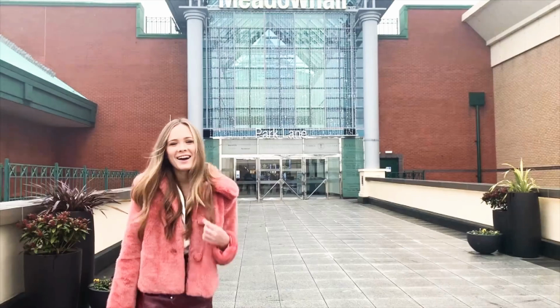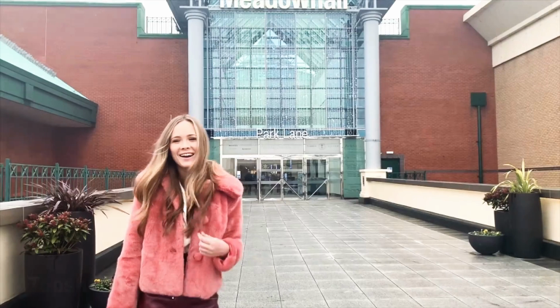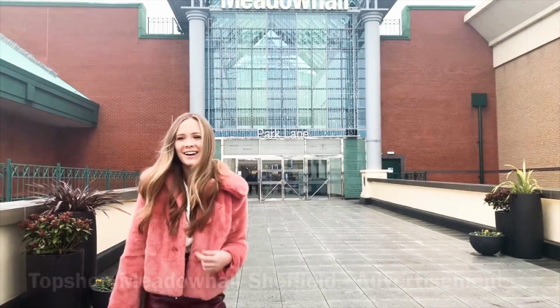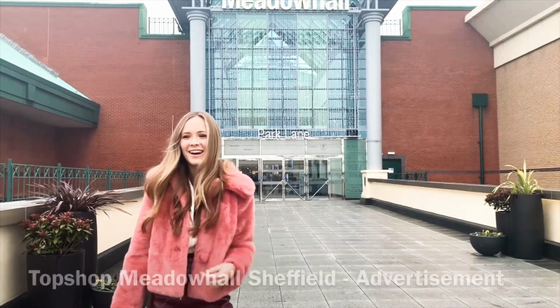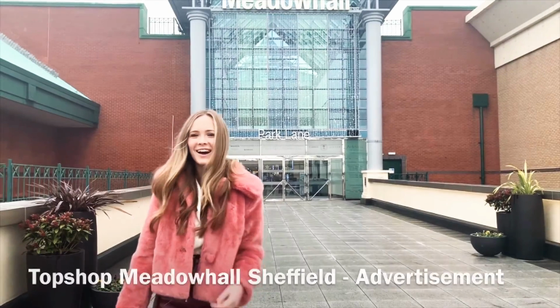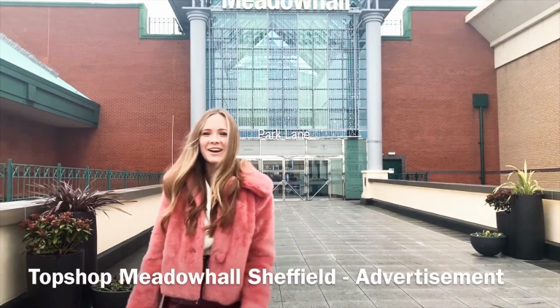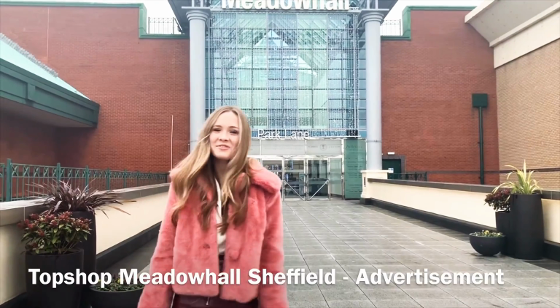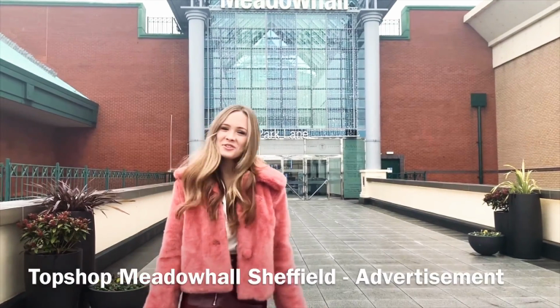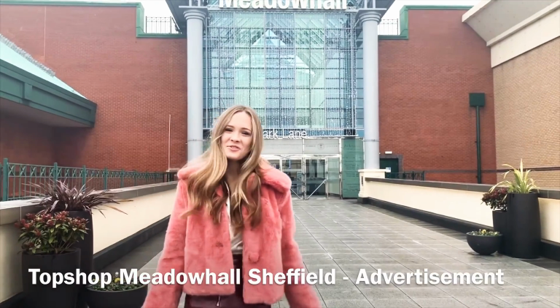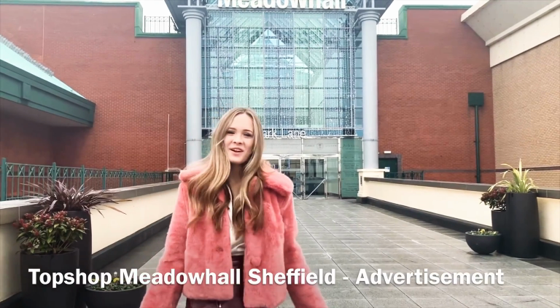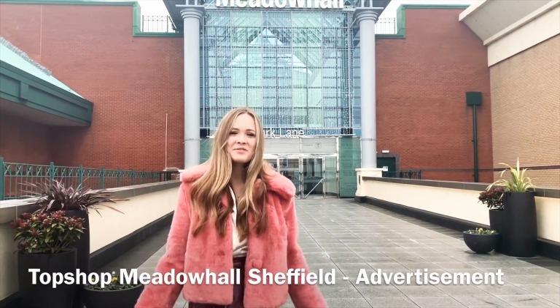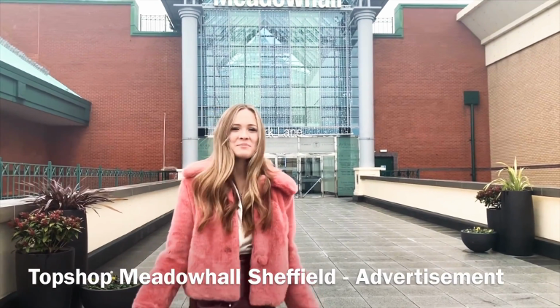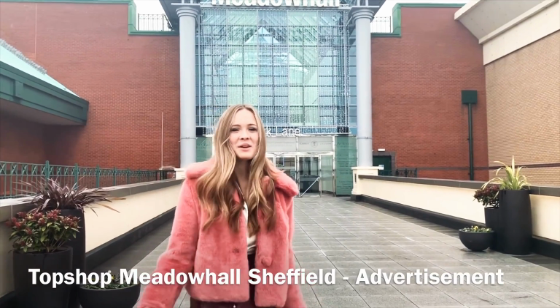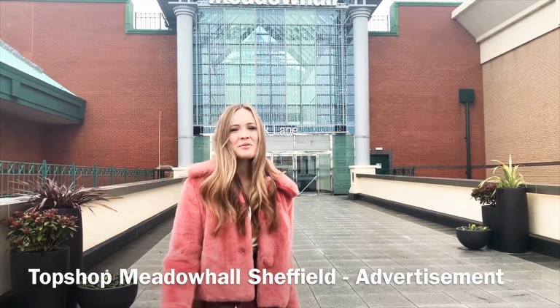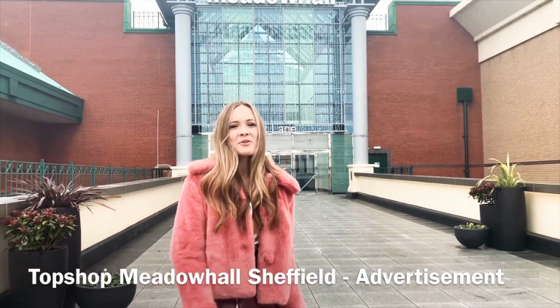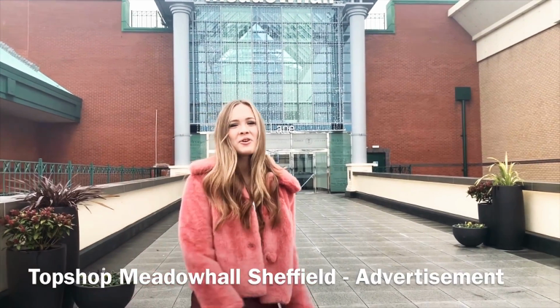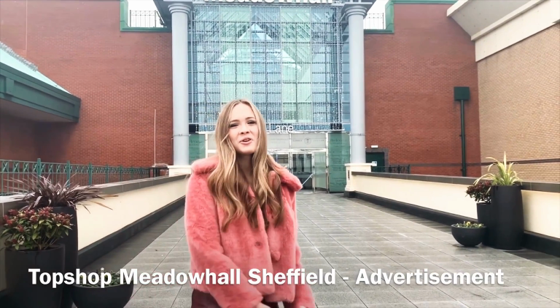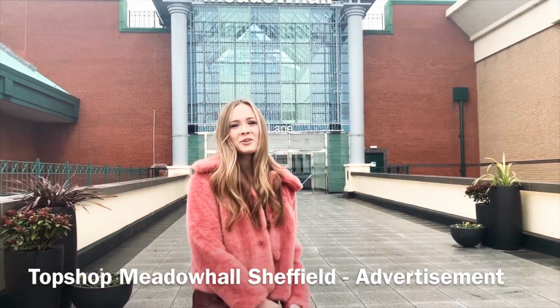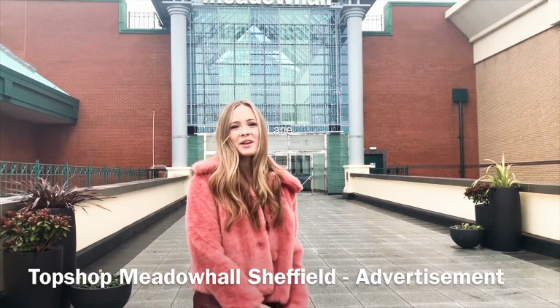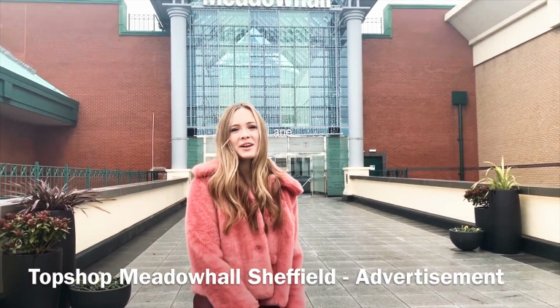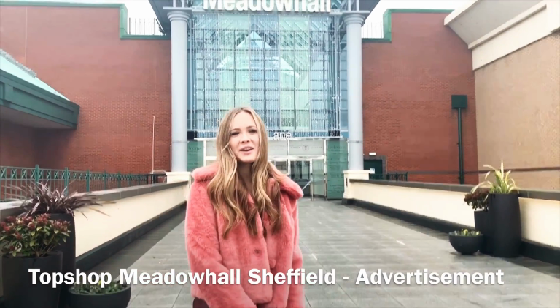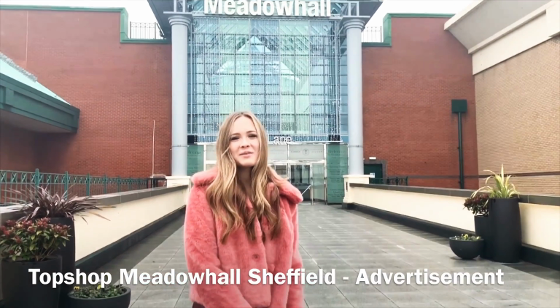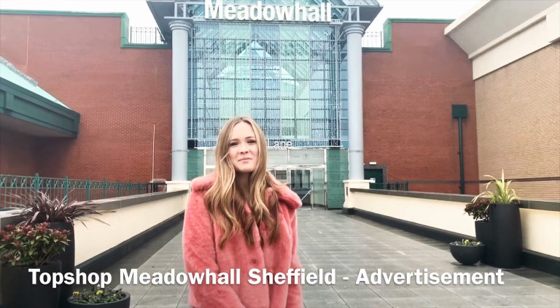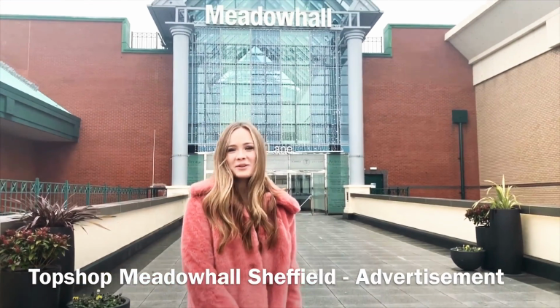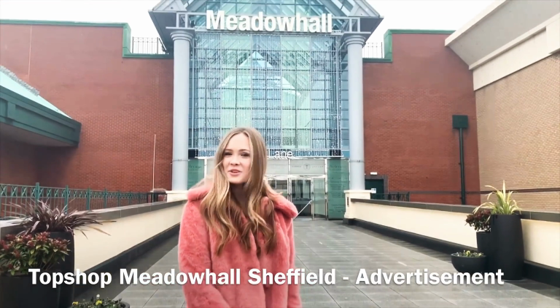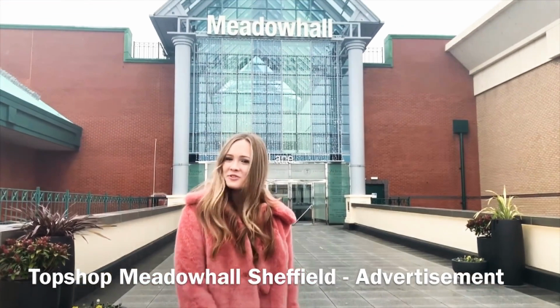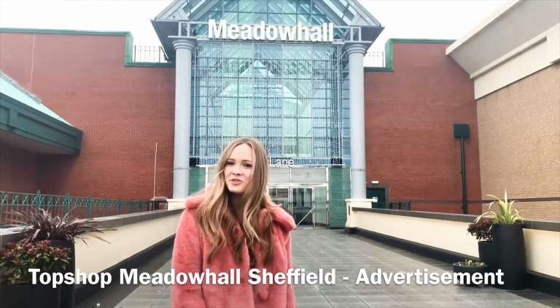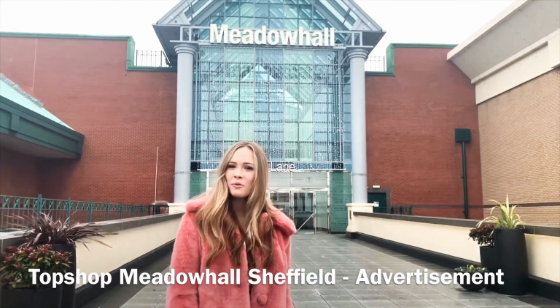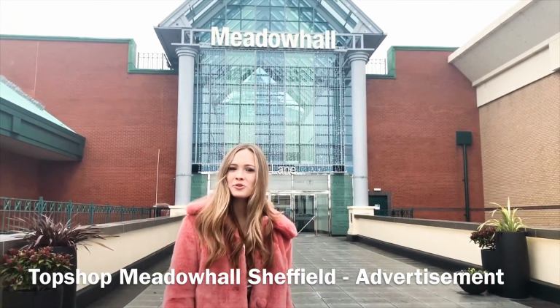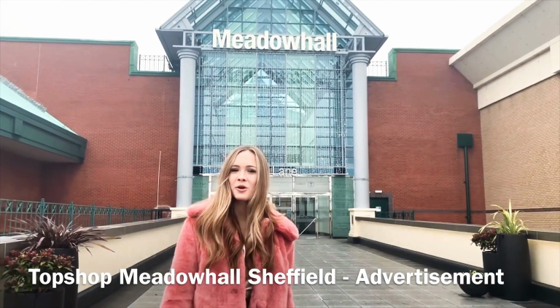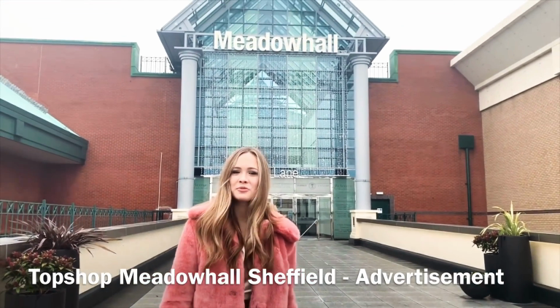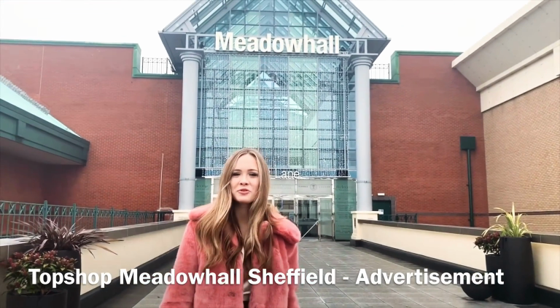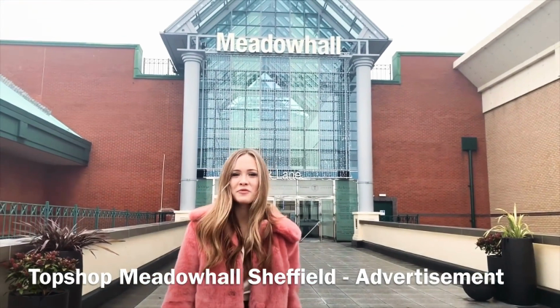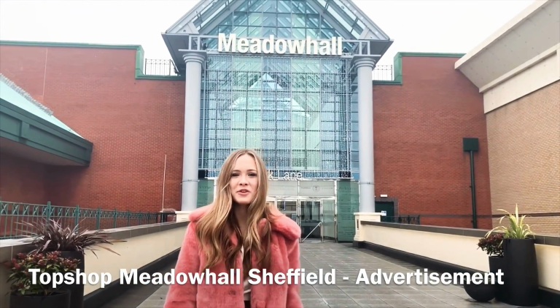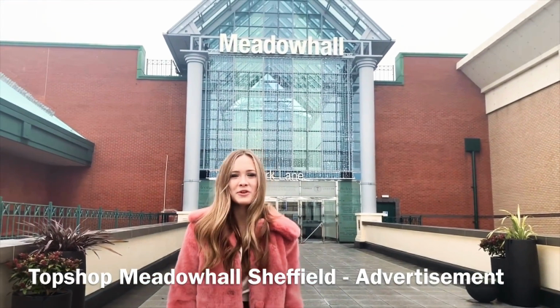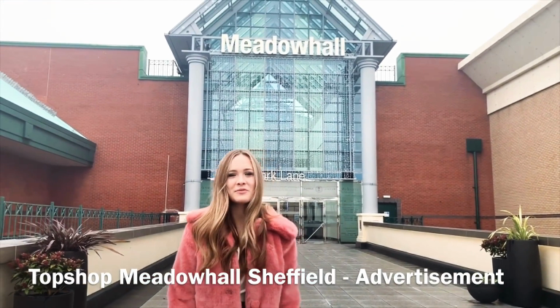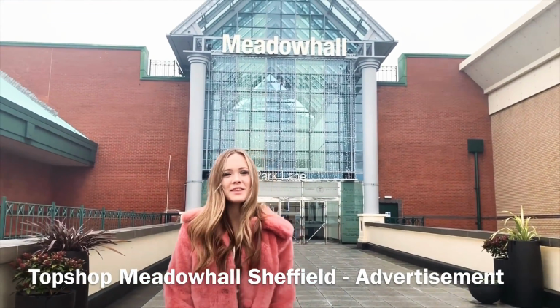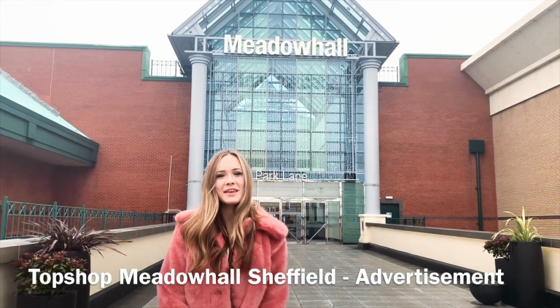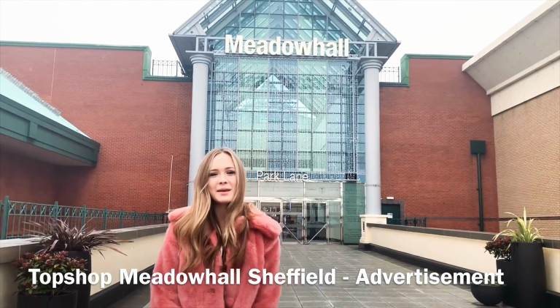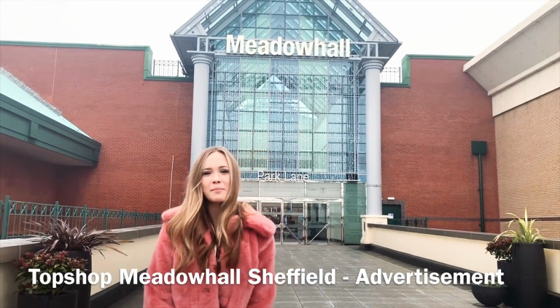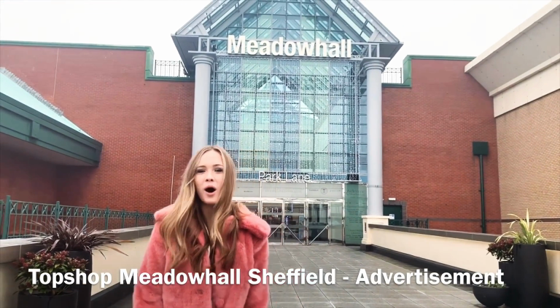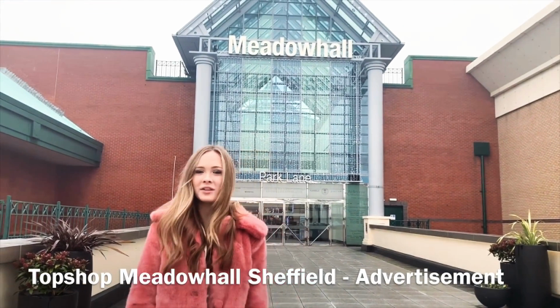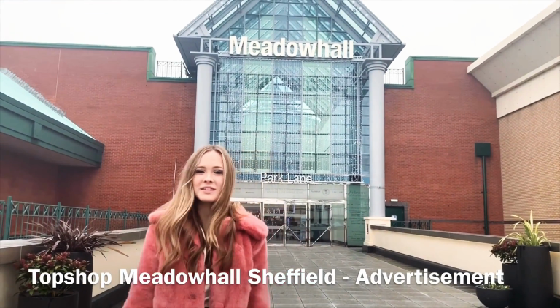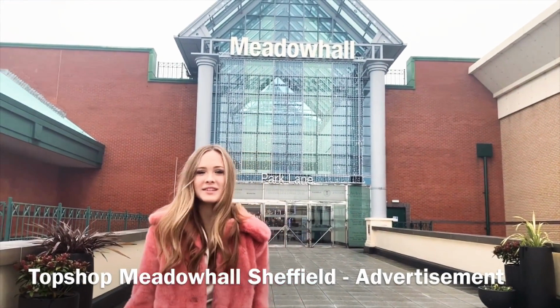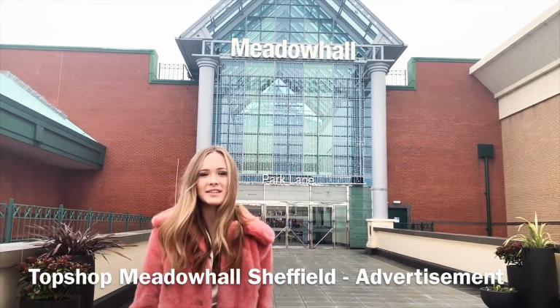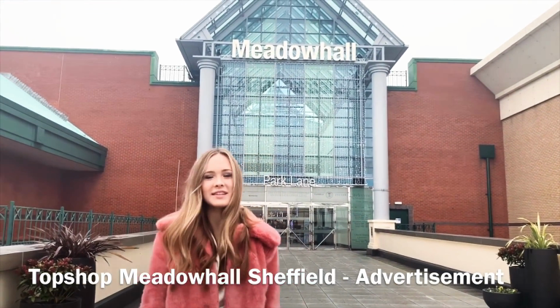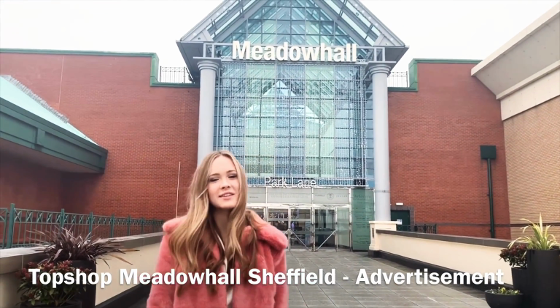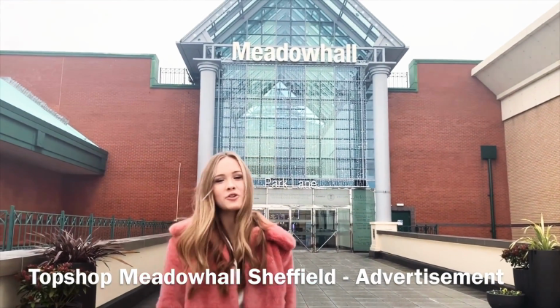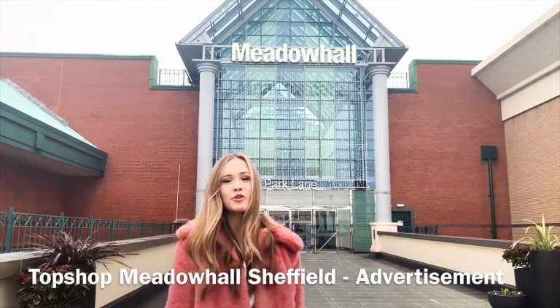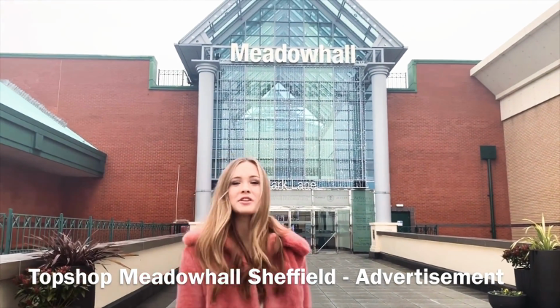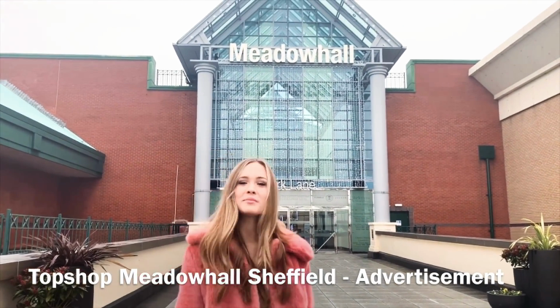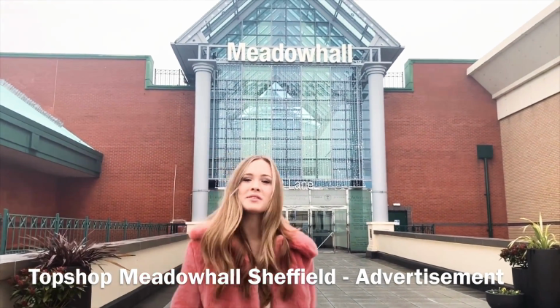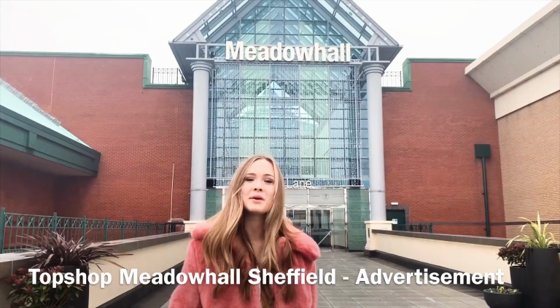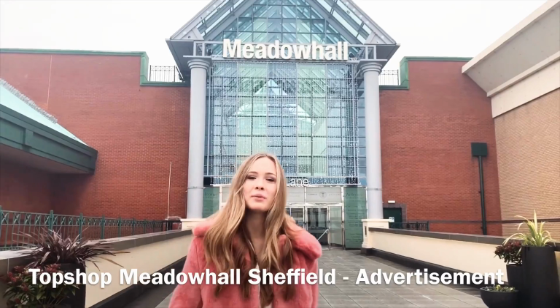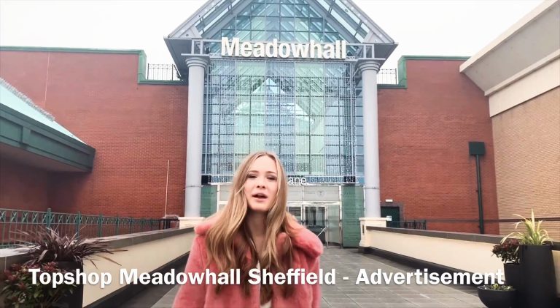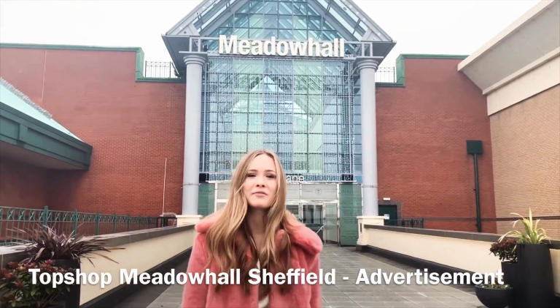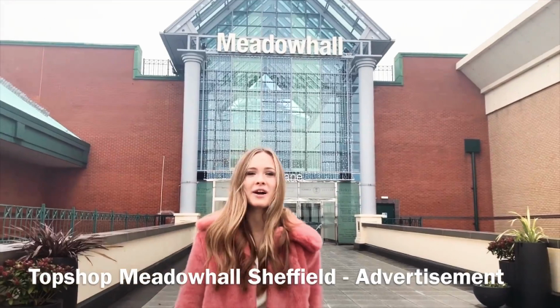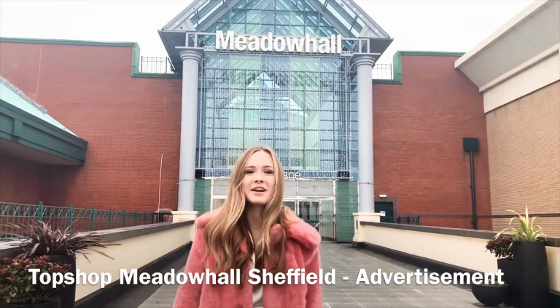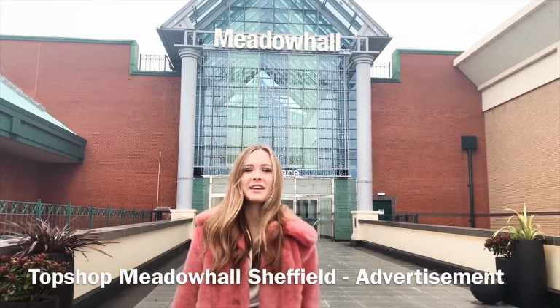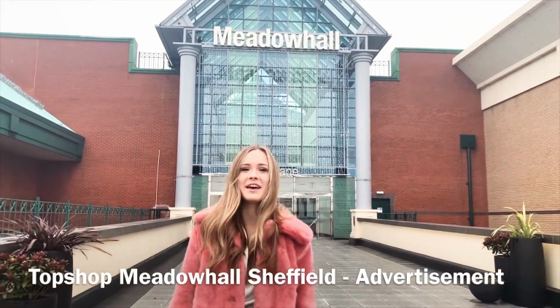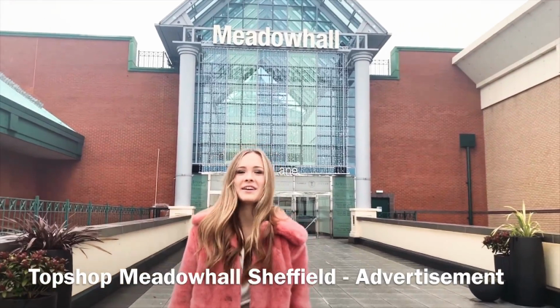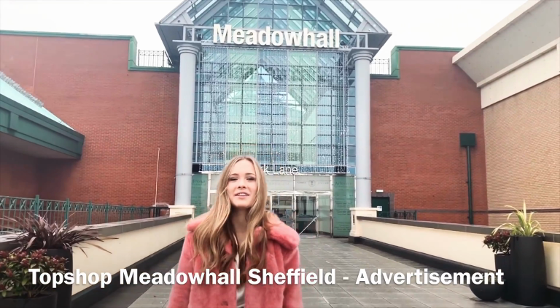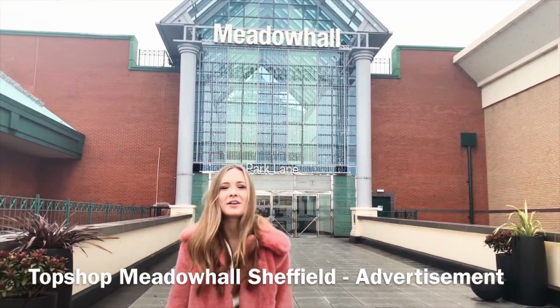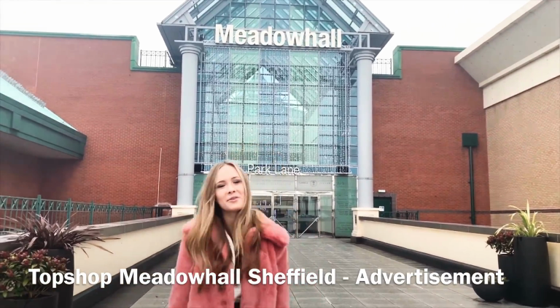Hi, I've just arrived at Meadow Hall. I'm about to go to Topshop to review the party season, Christmas and Black Friday things.